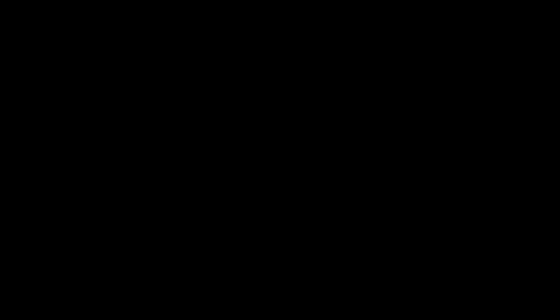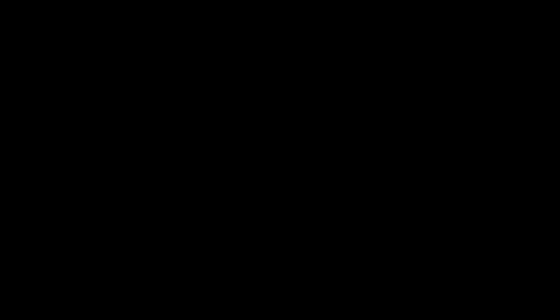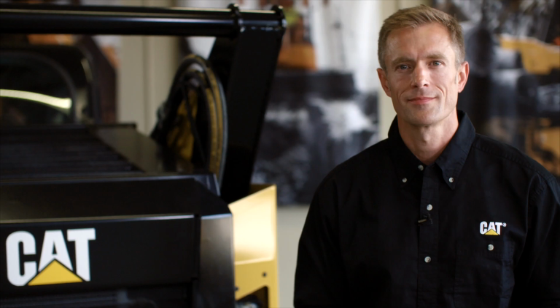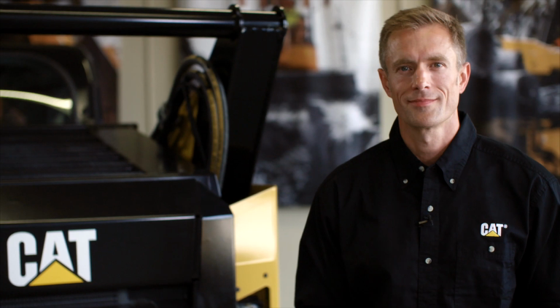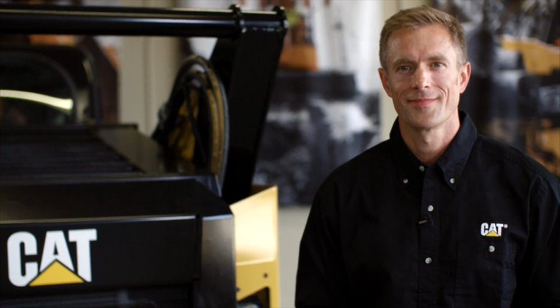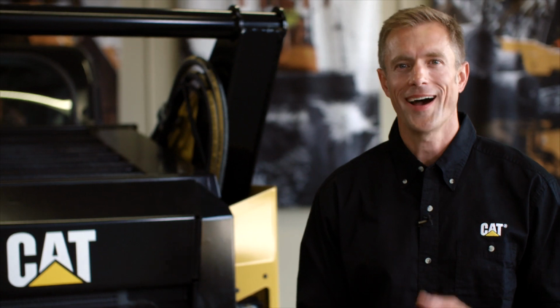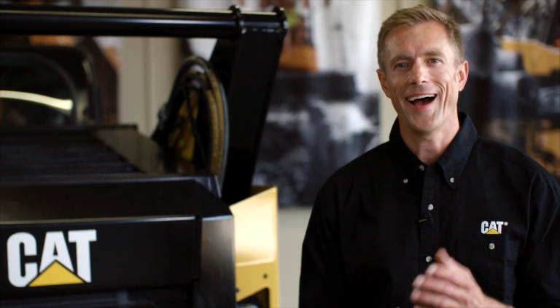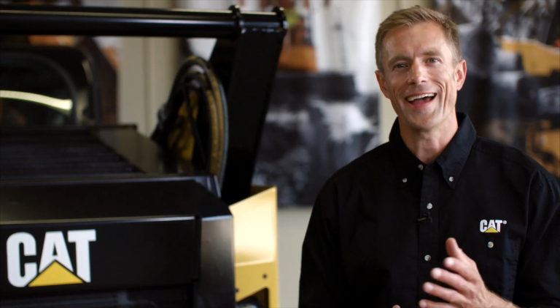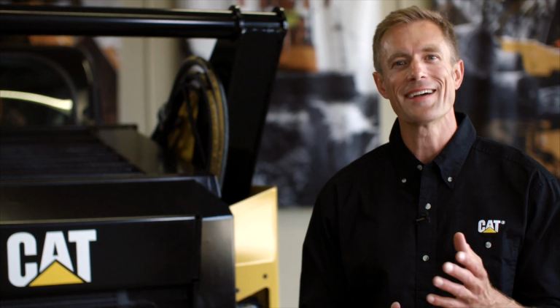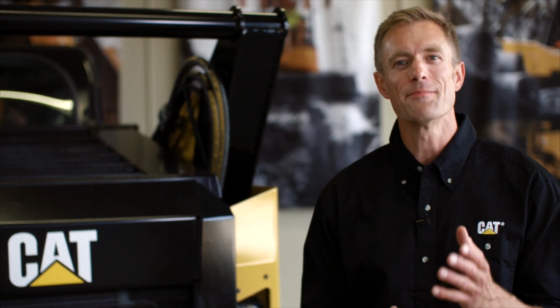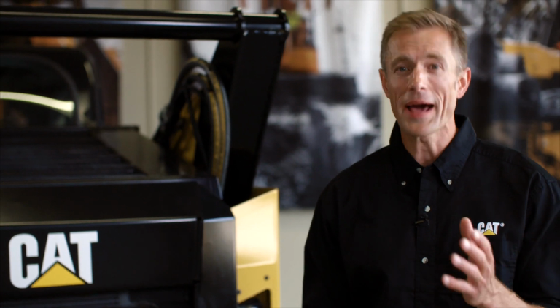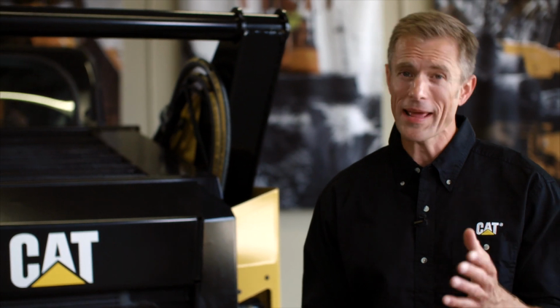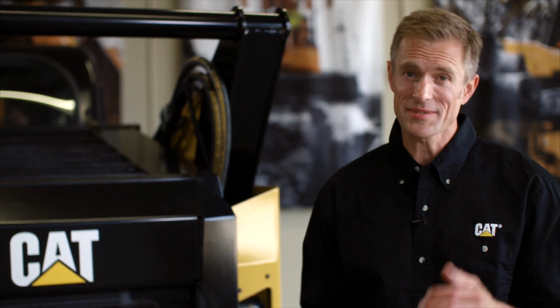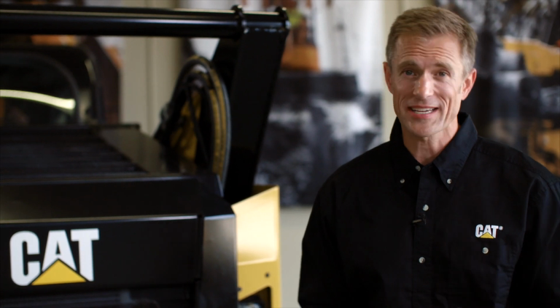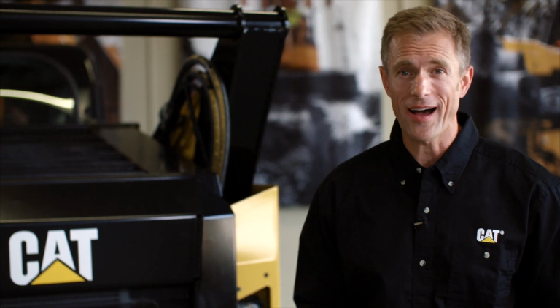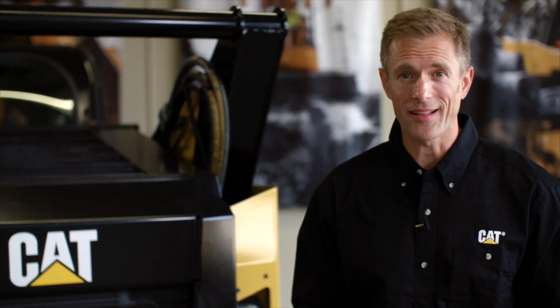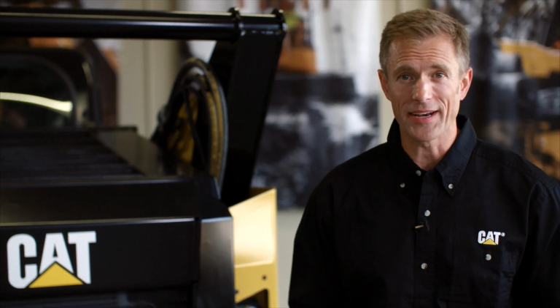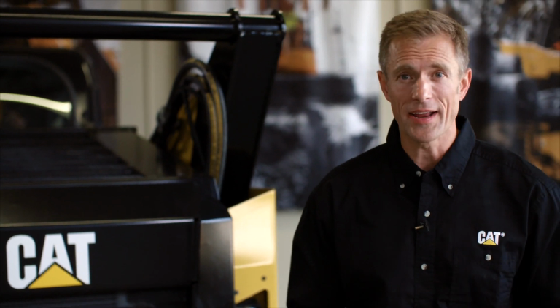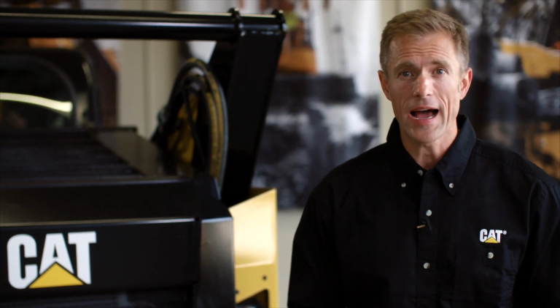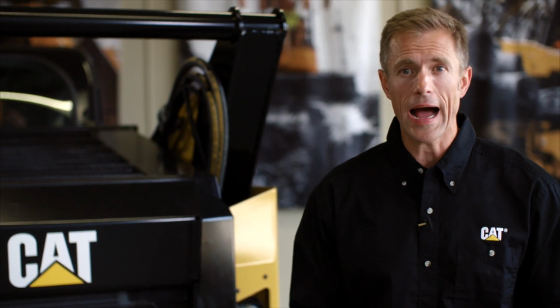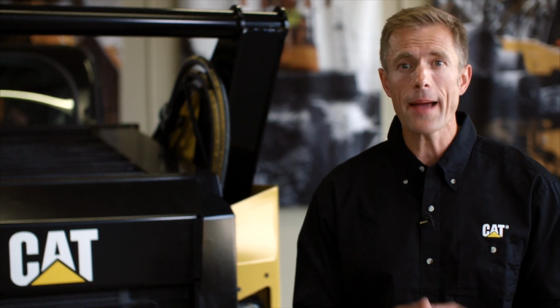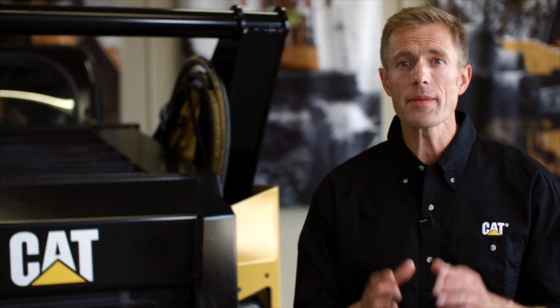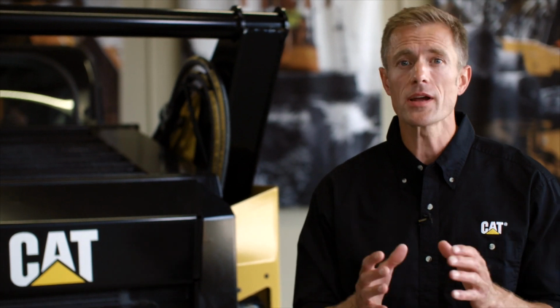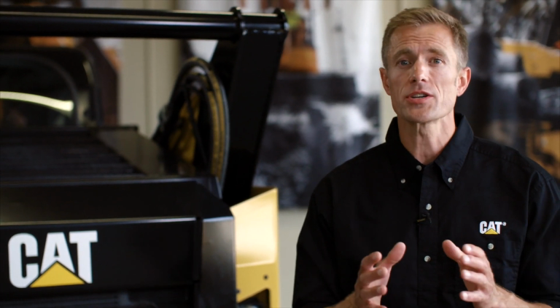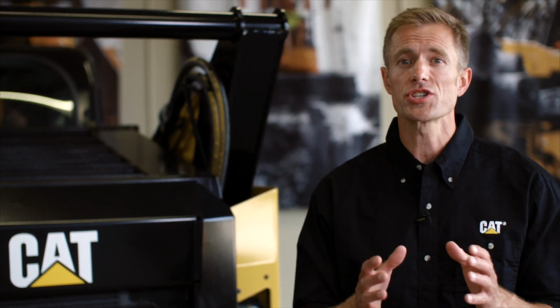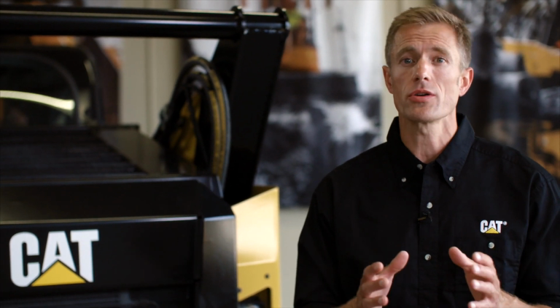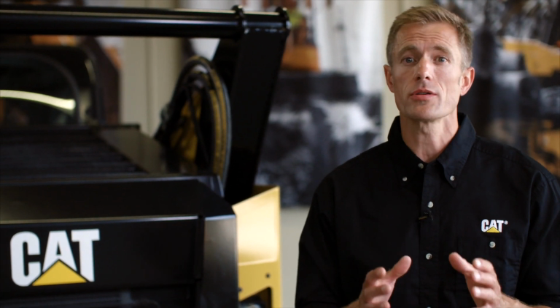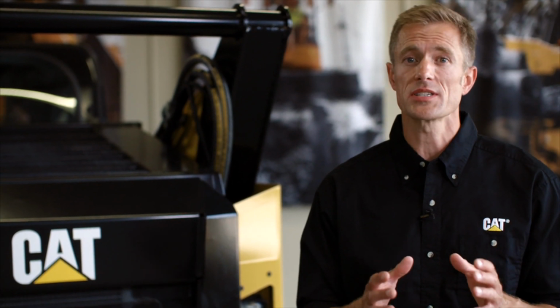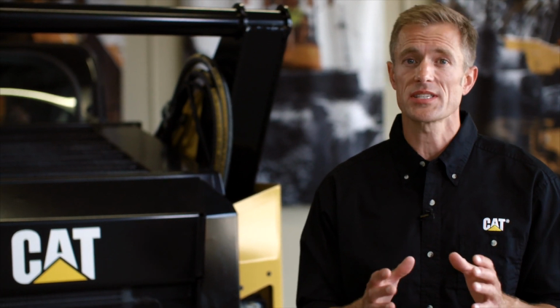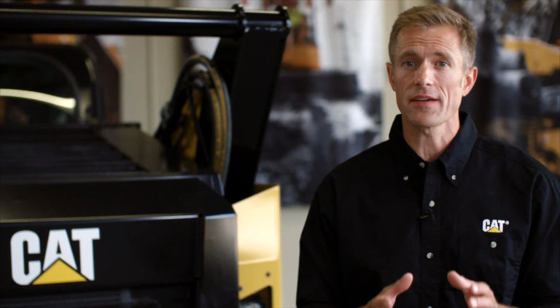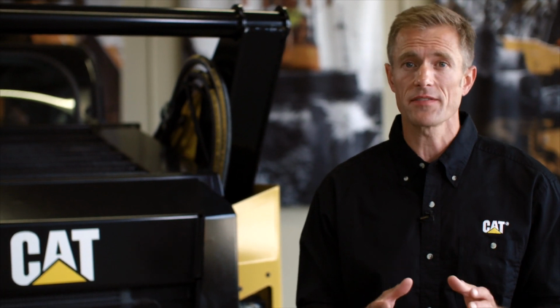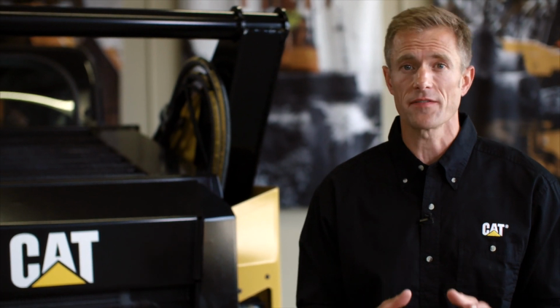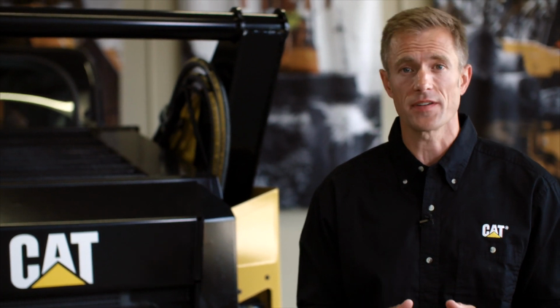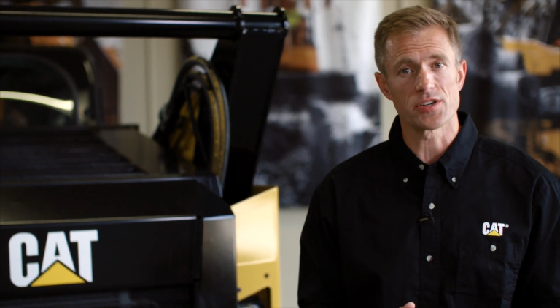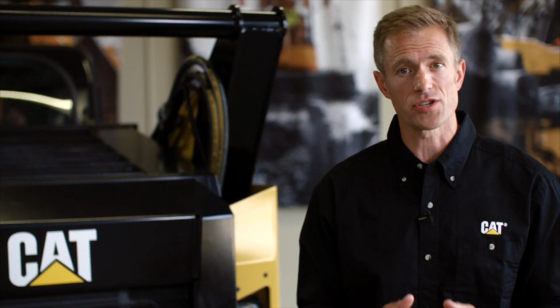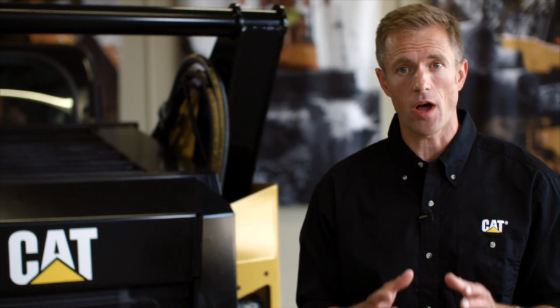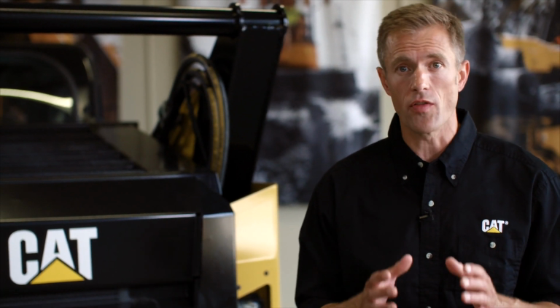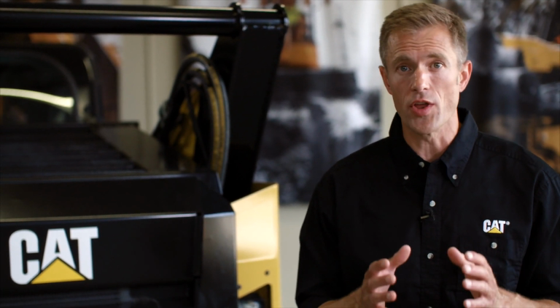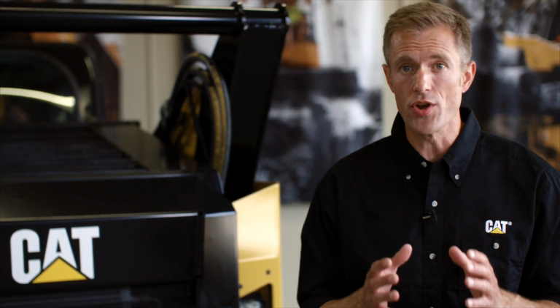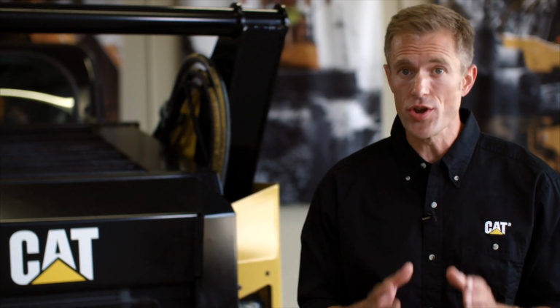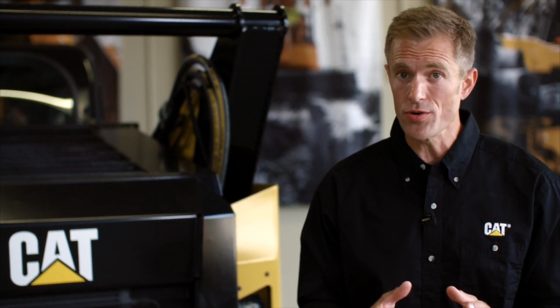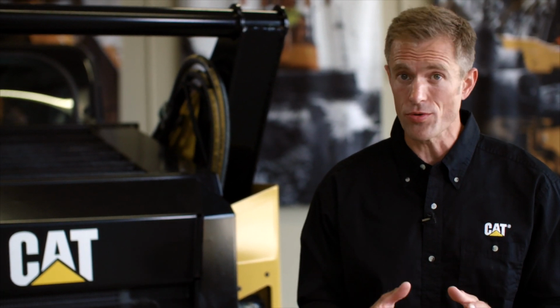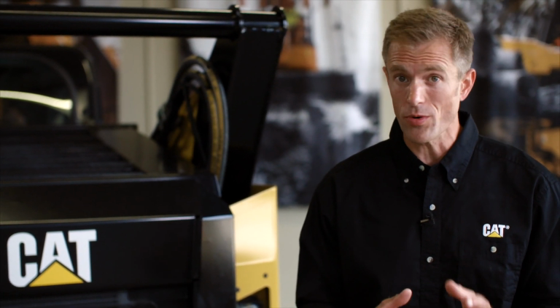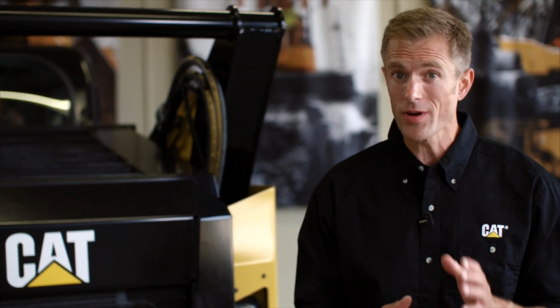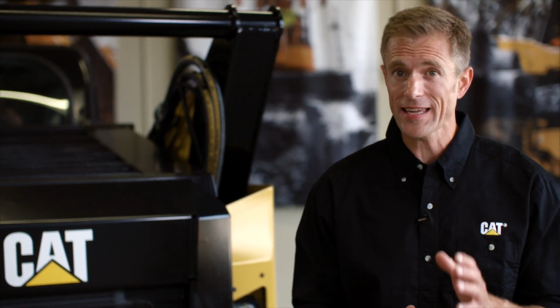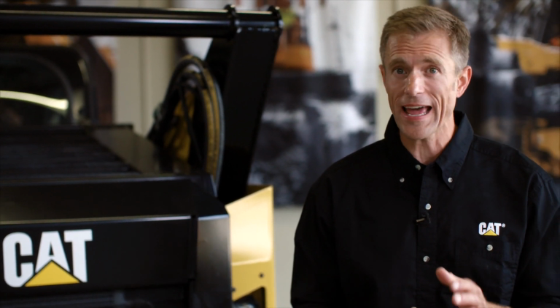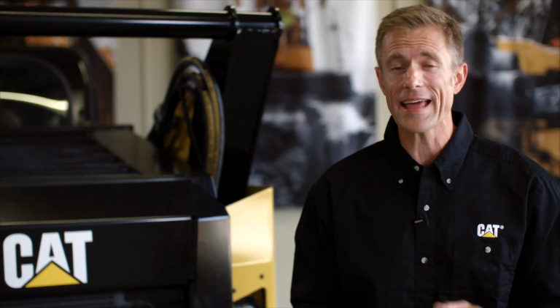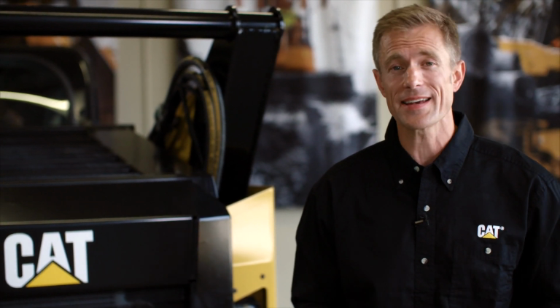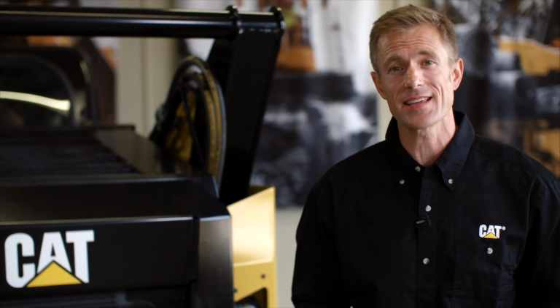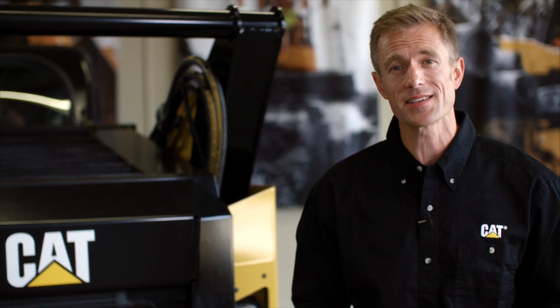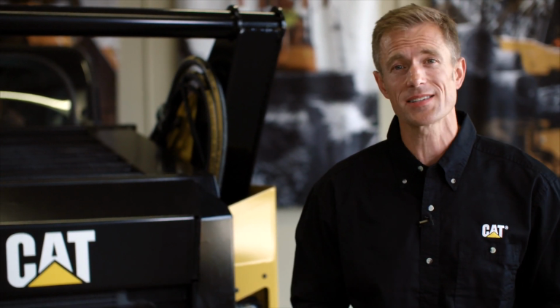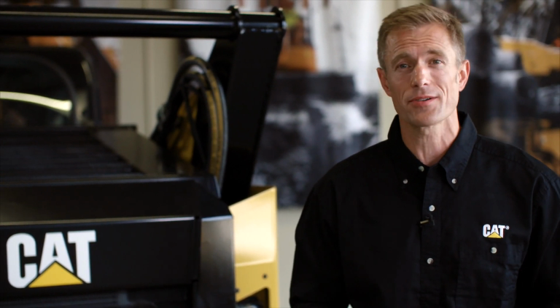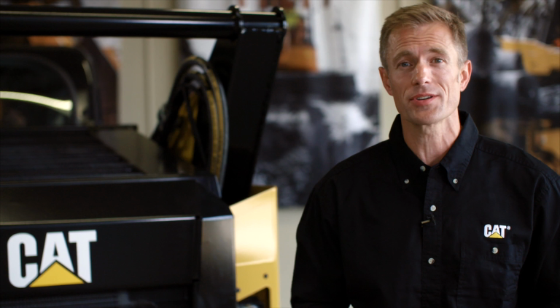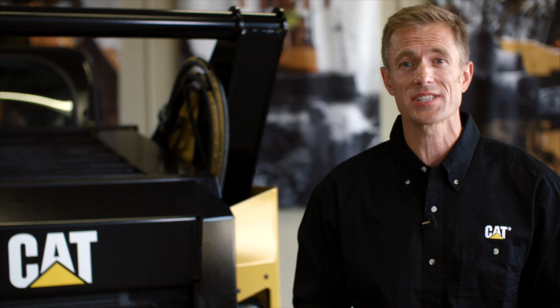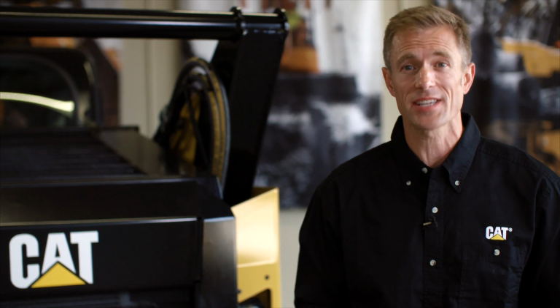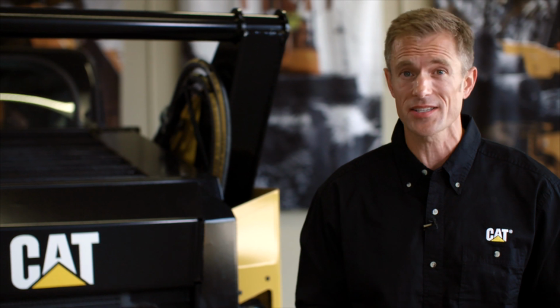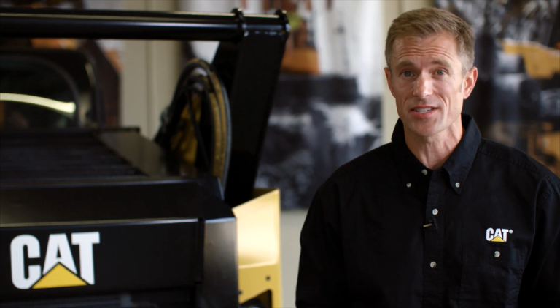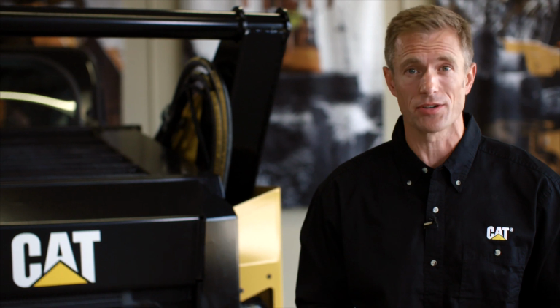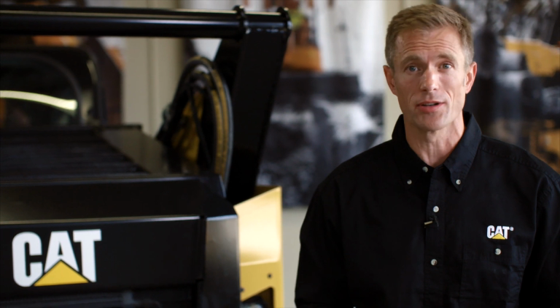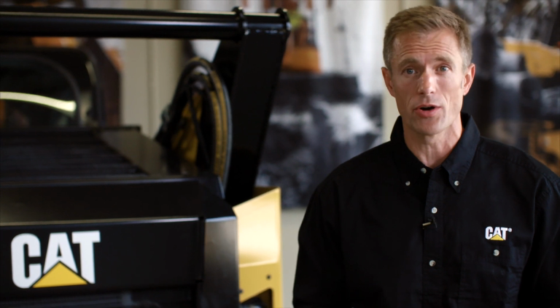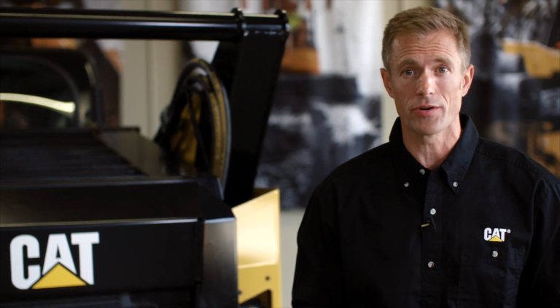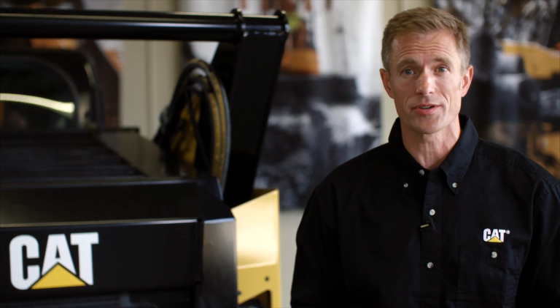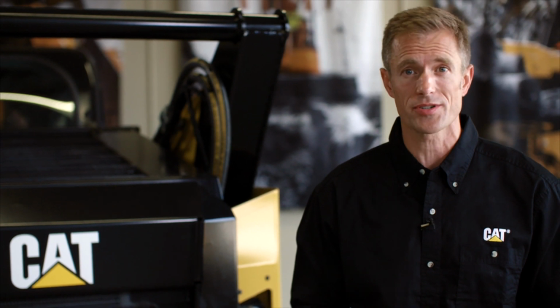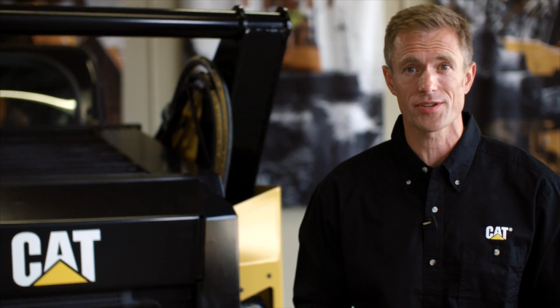Hi, my name is Colin. I'm here to show you the safety features on the new Cat B Series Skid Steer loaders.